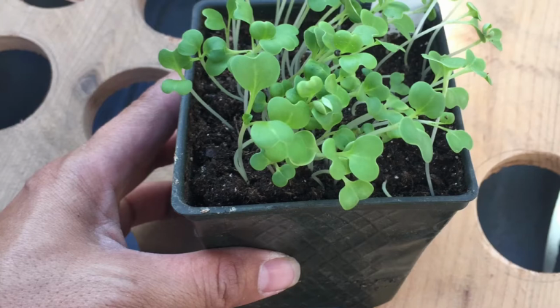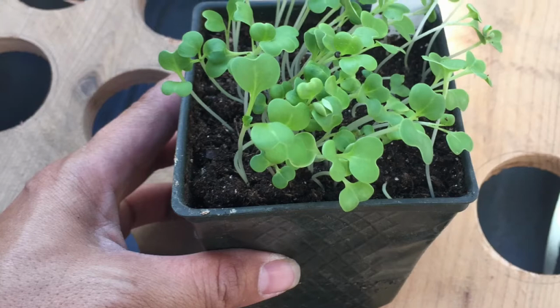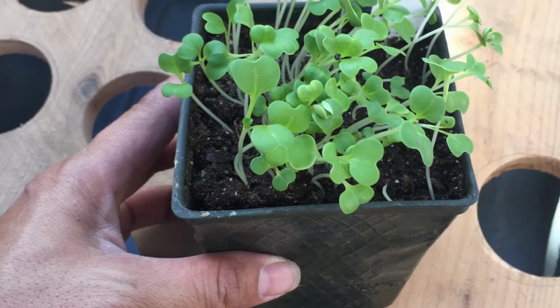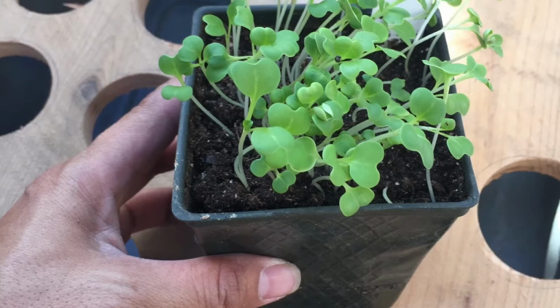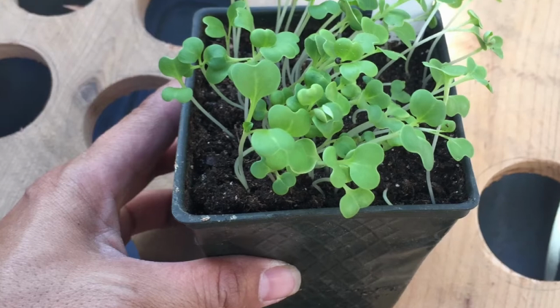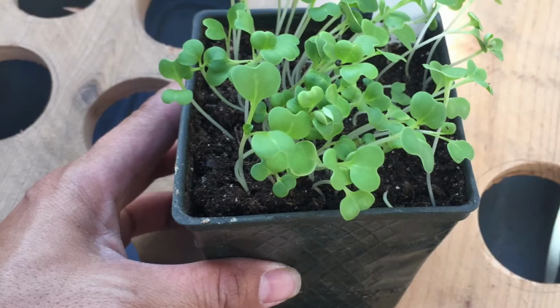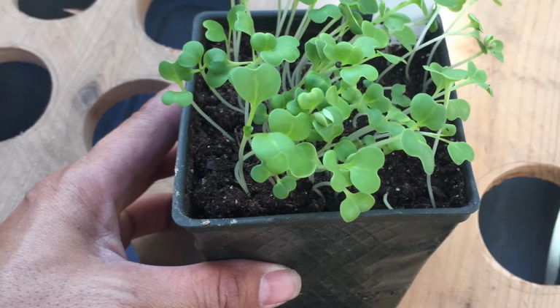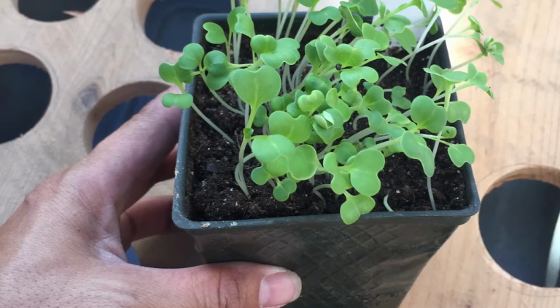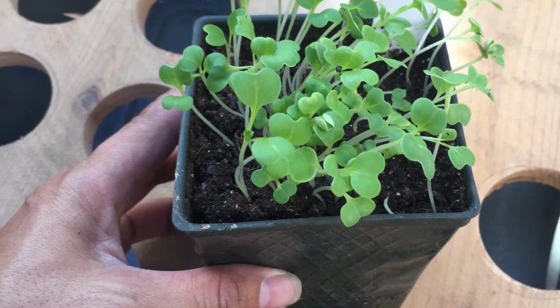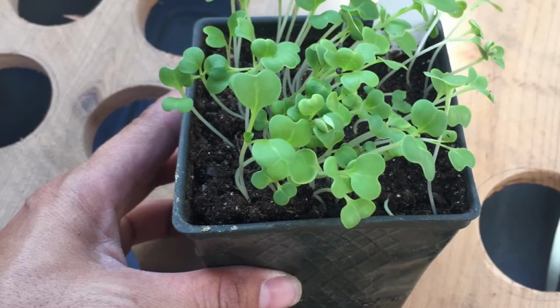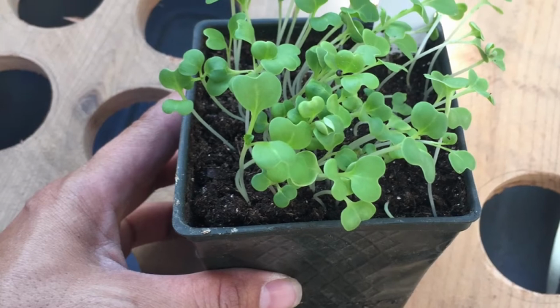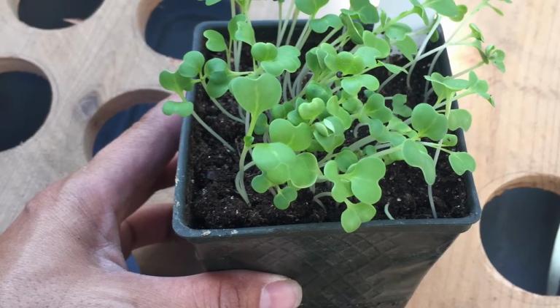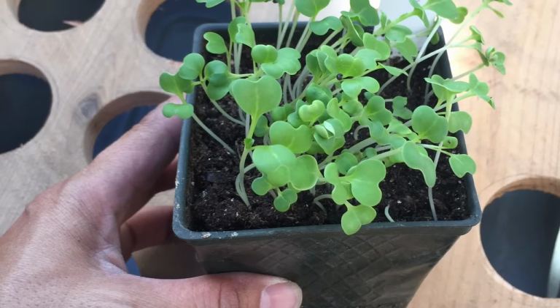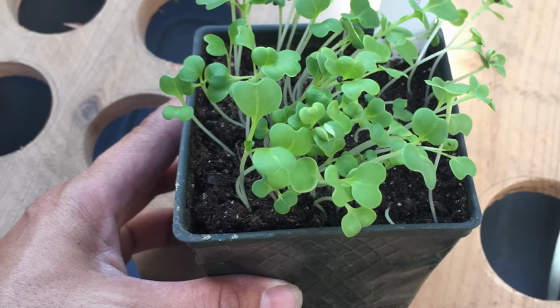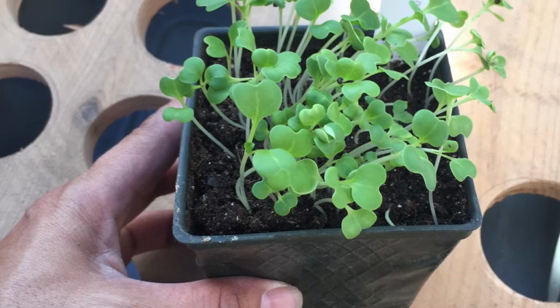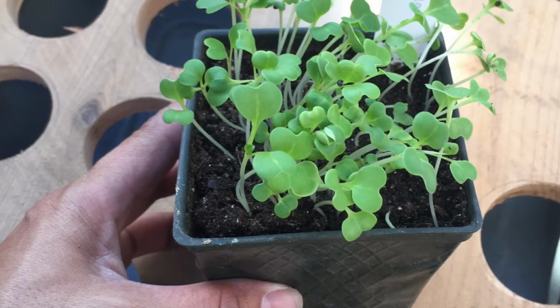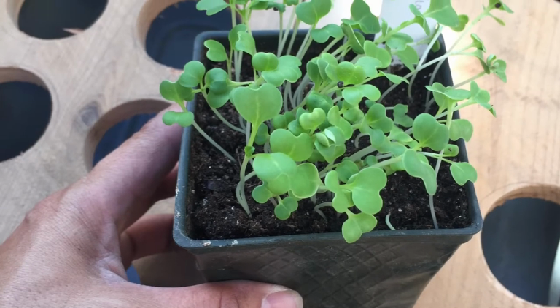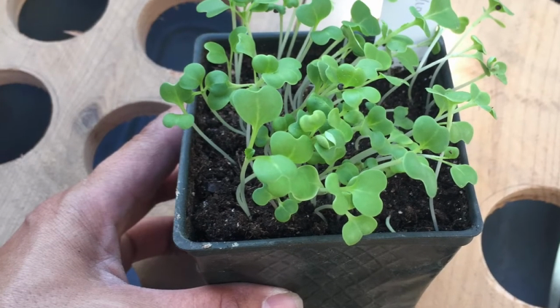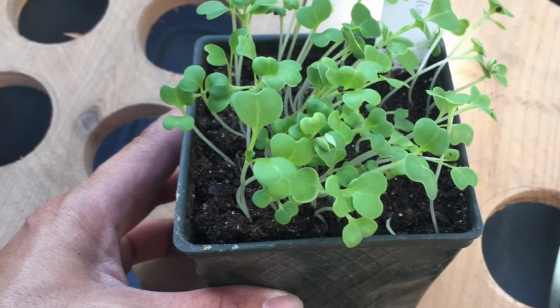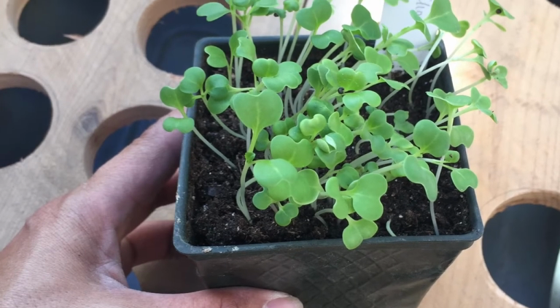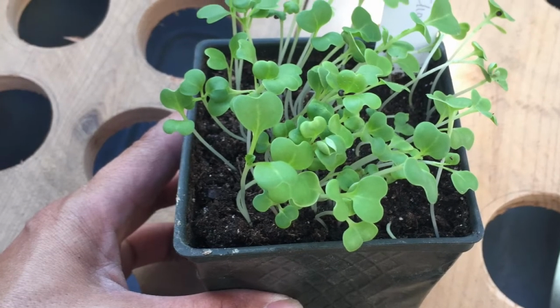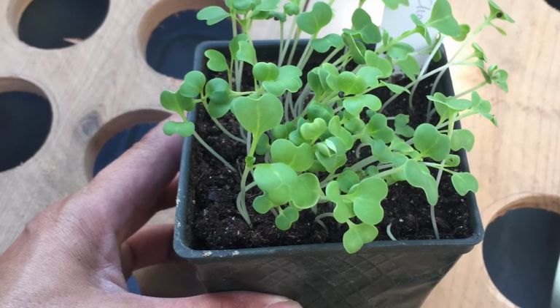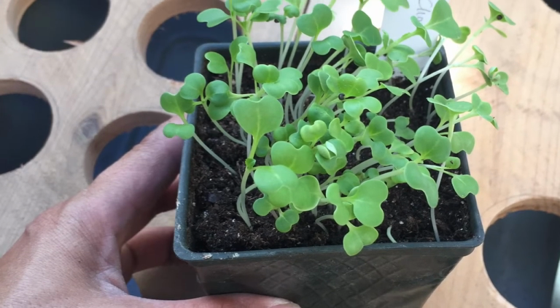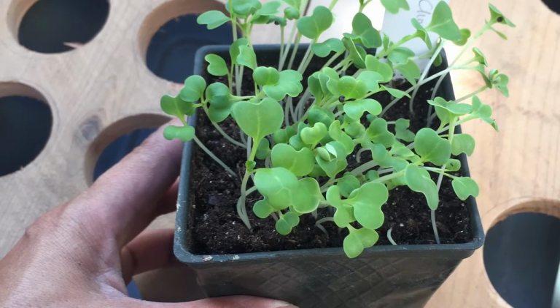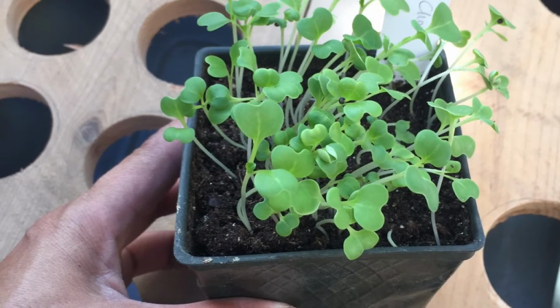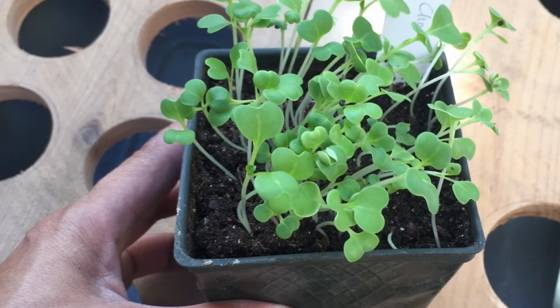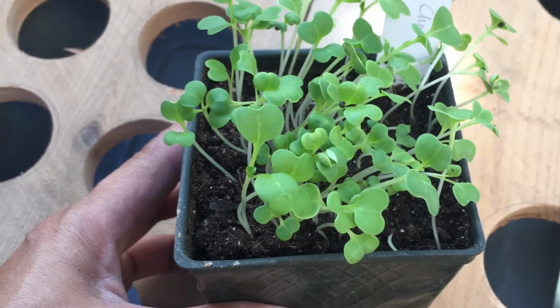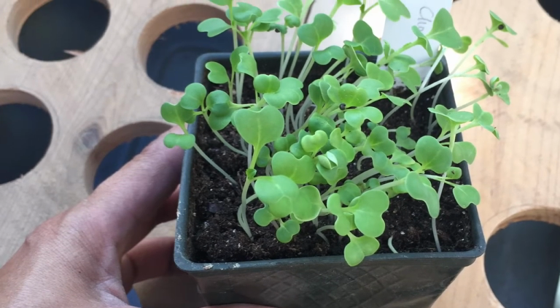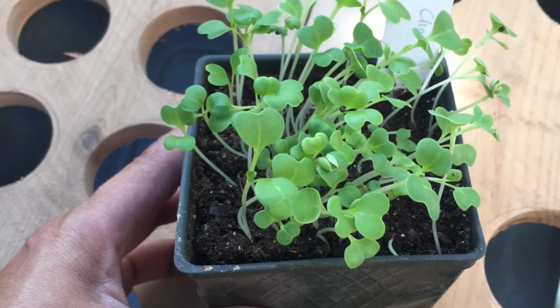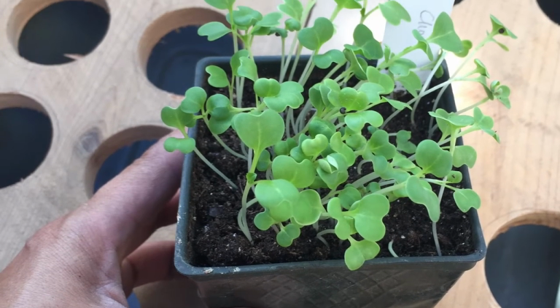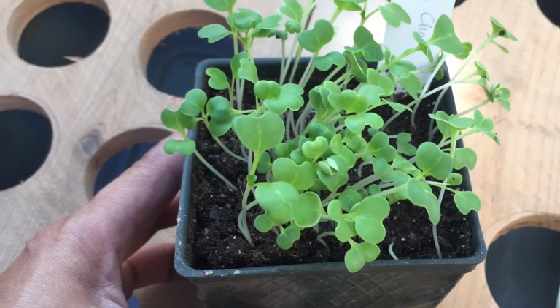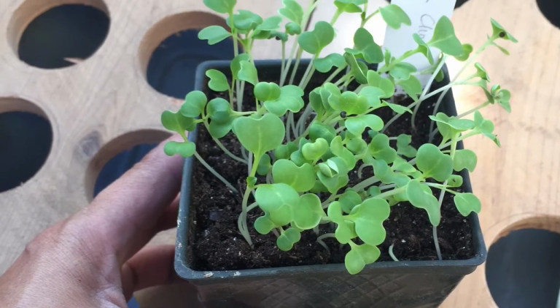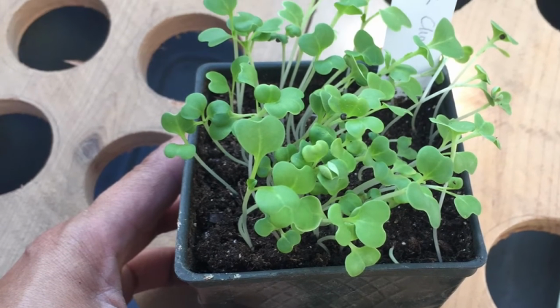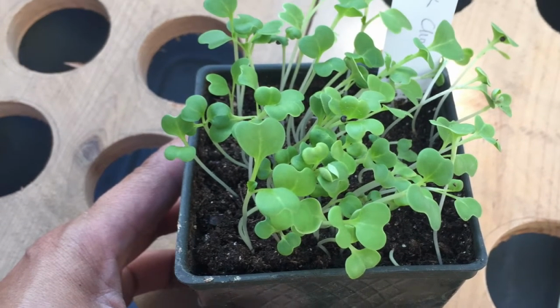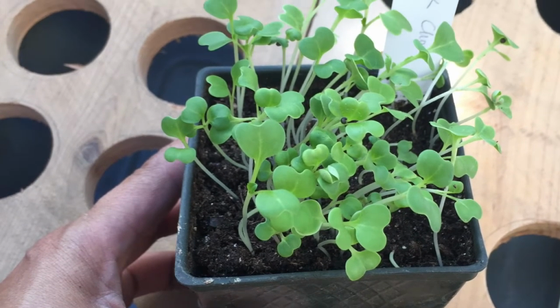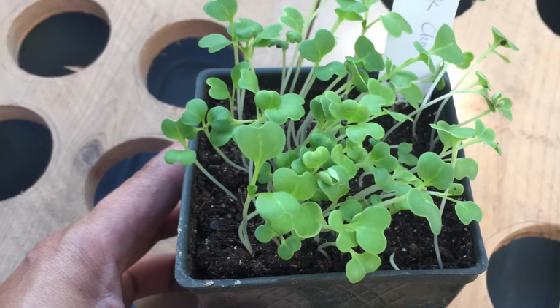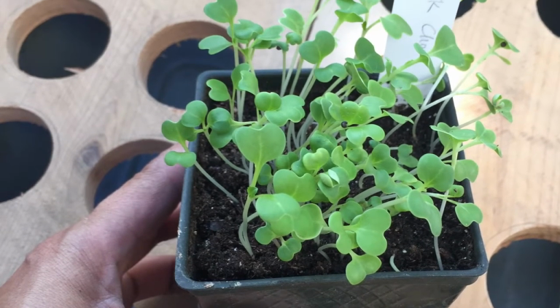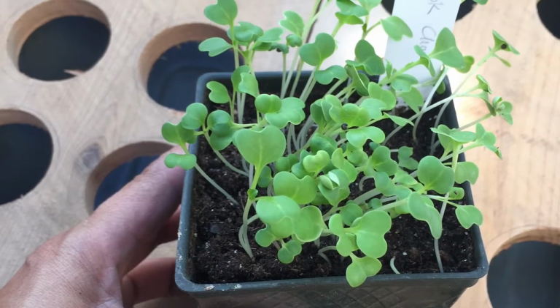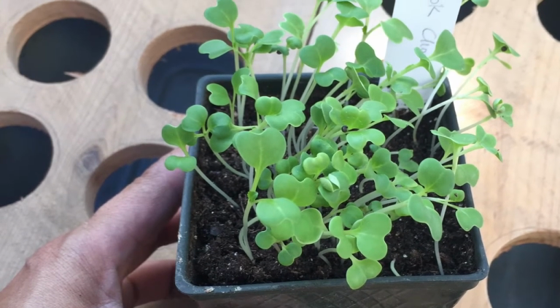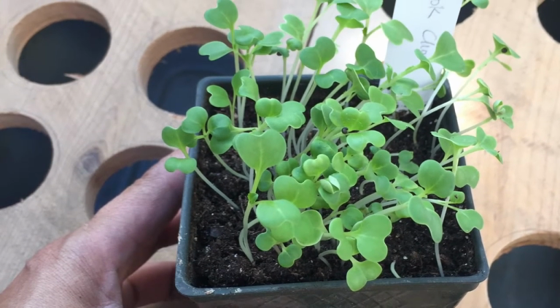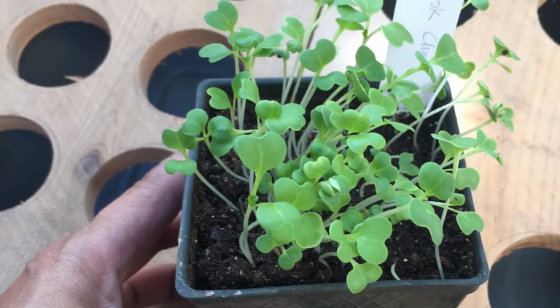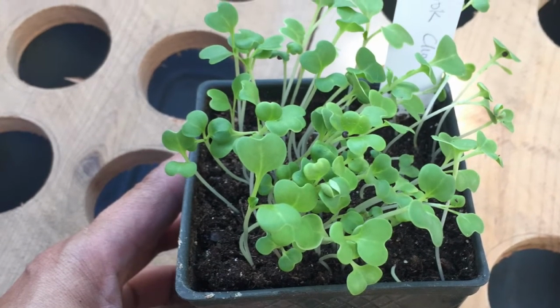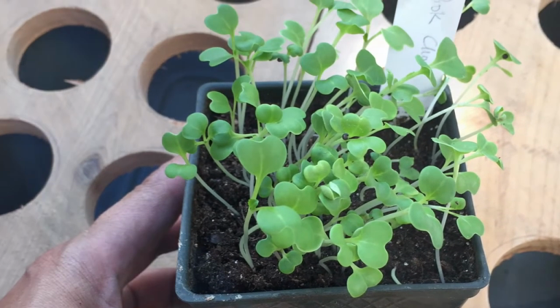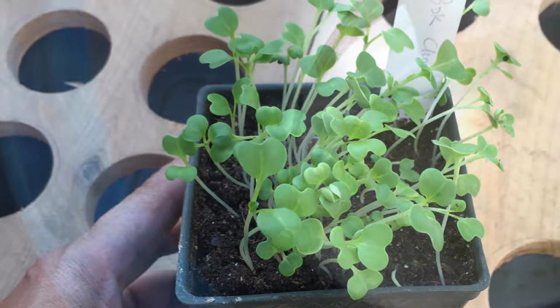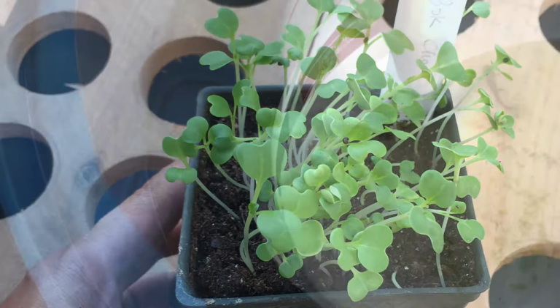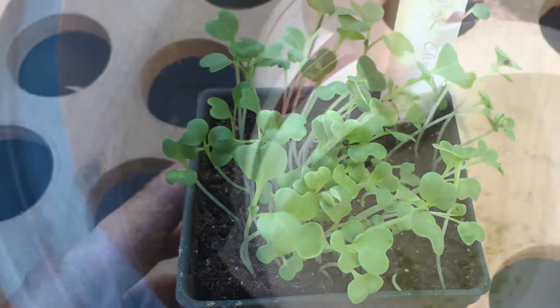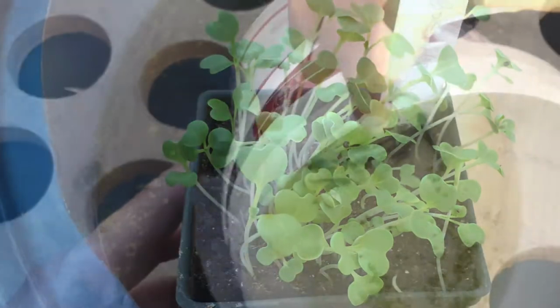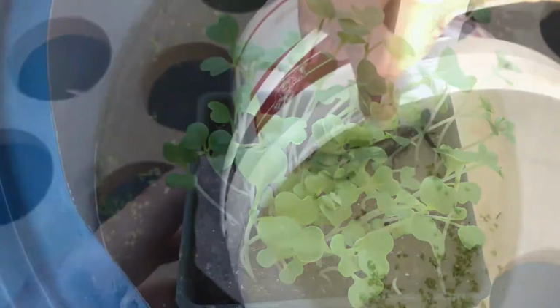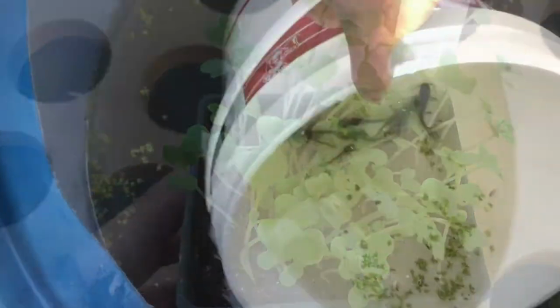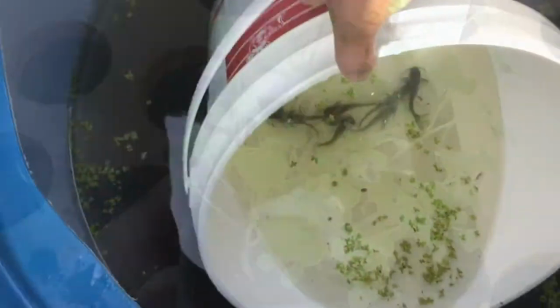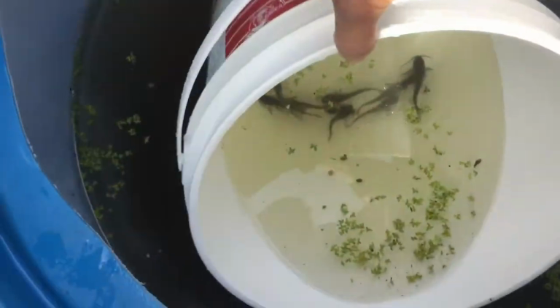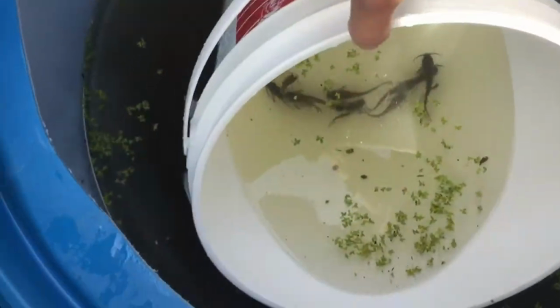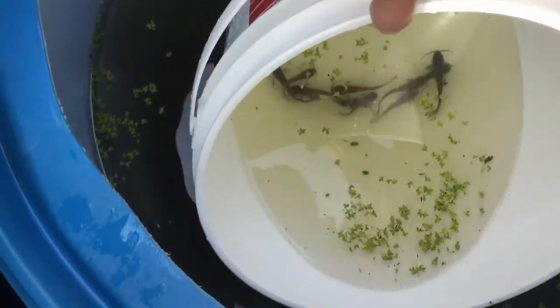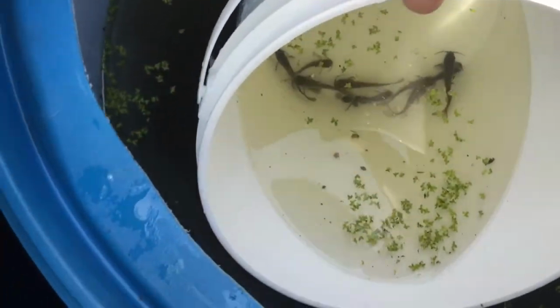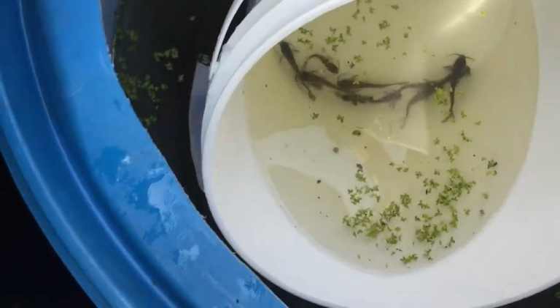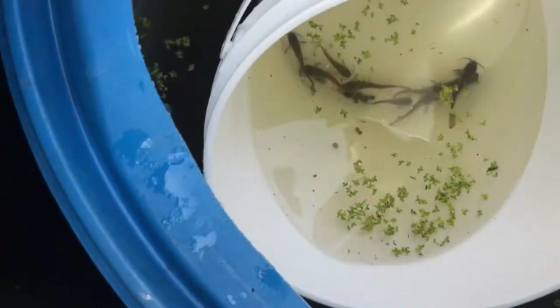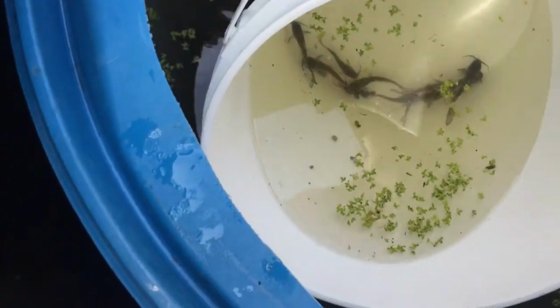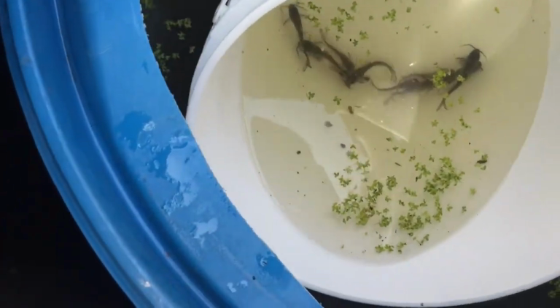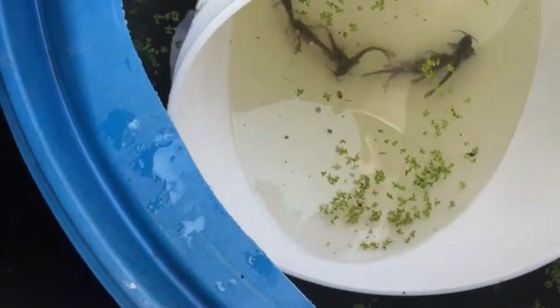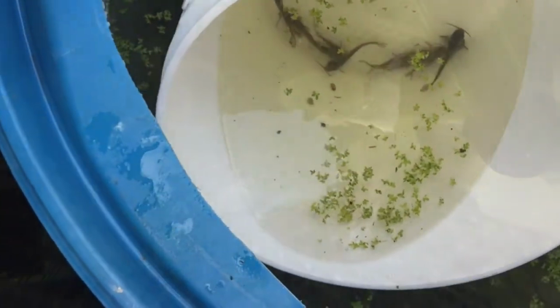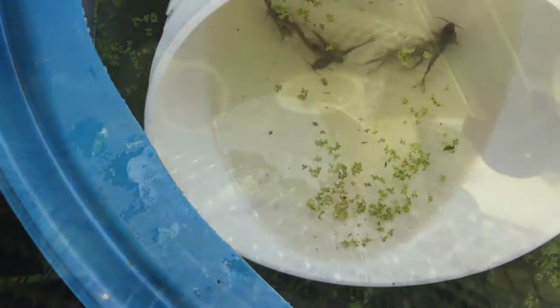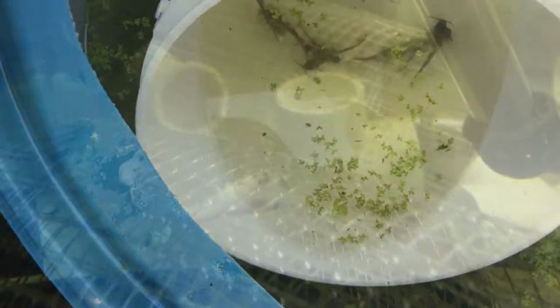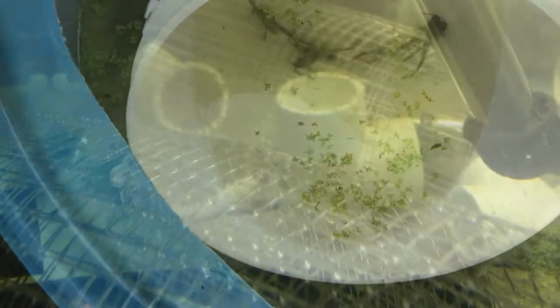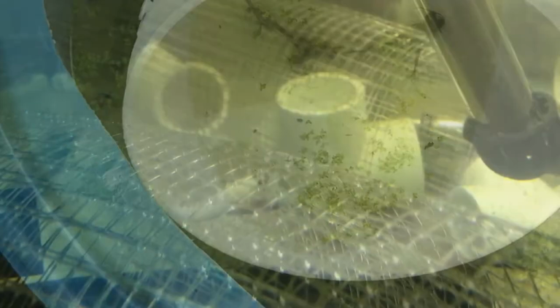Hello and welcome! In this episode, I'm adding plants, moving fish, and we've got new babies.